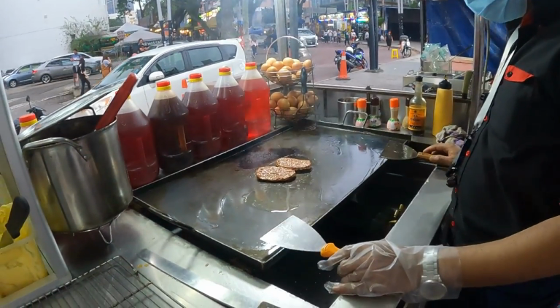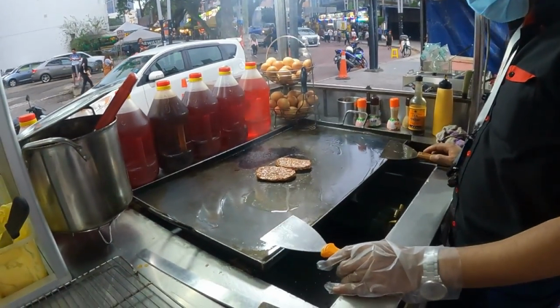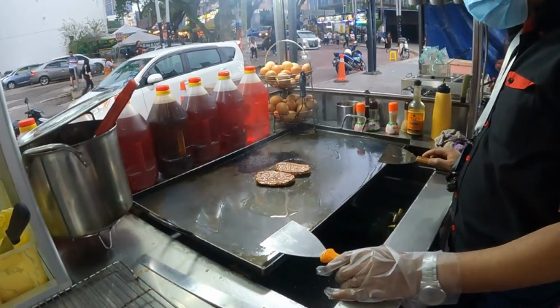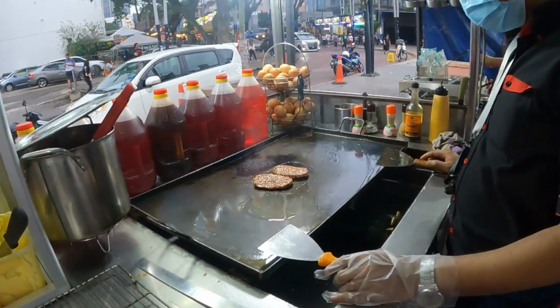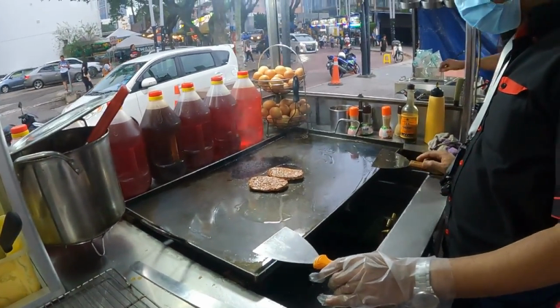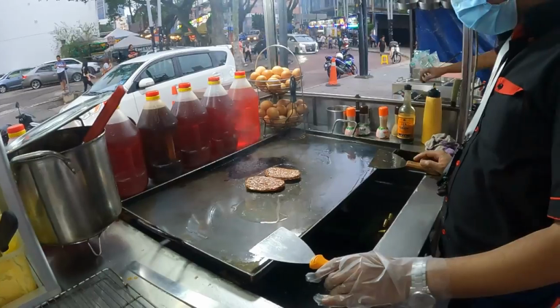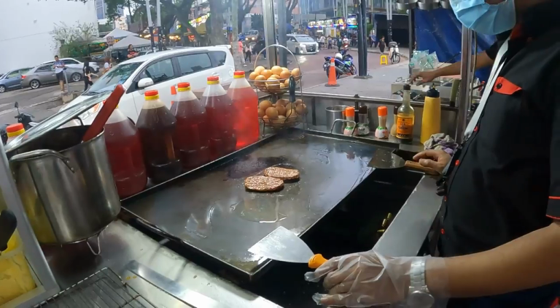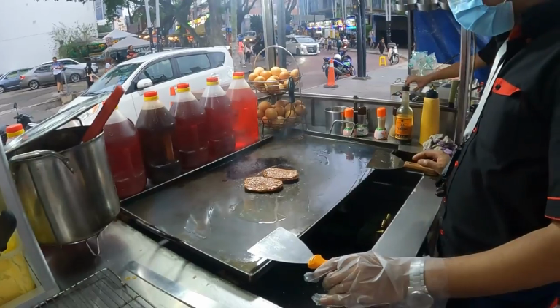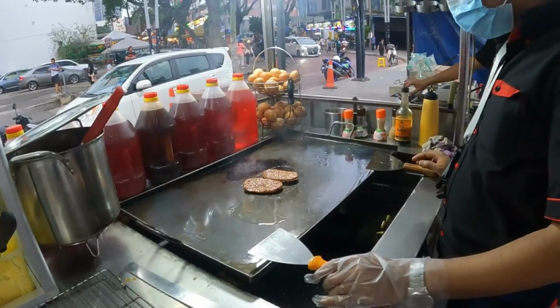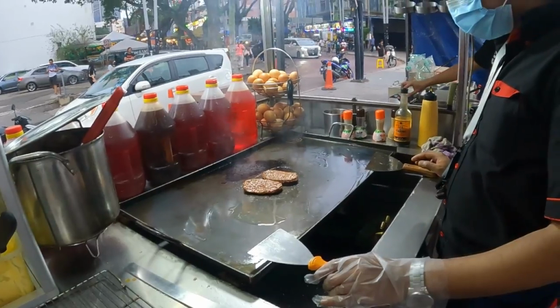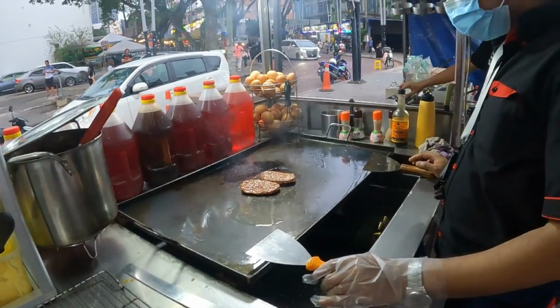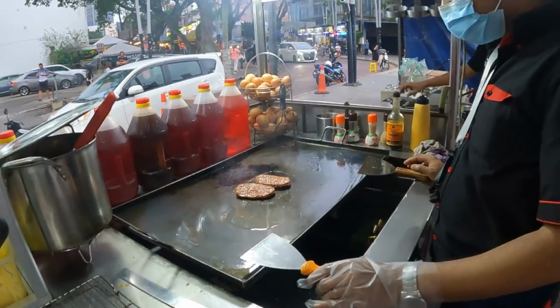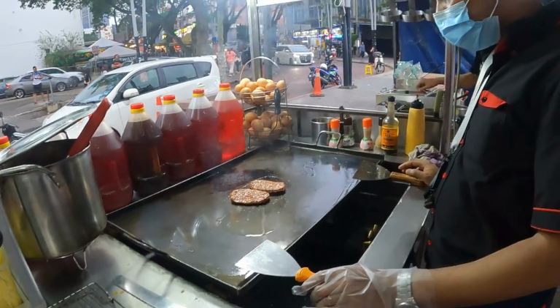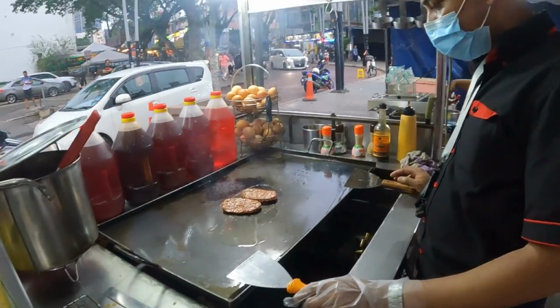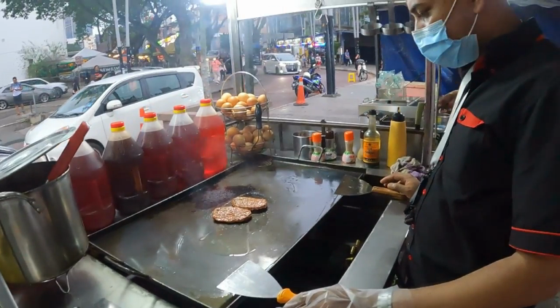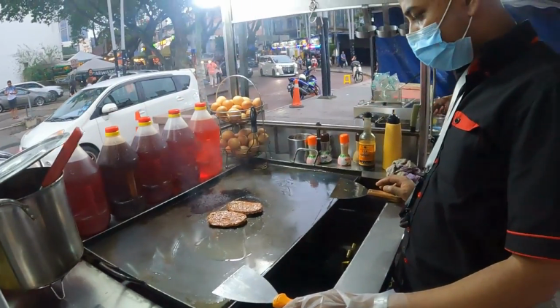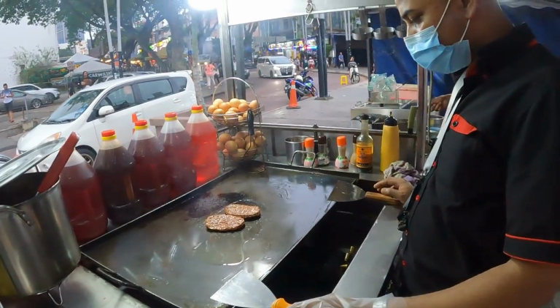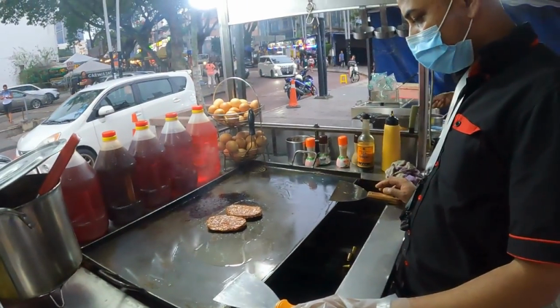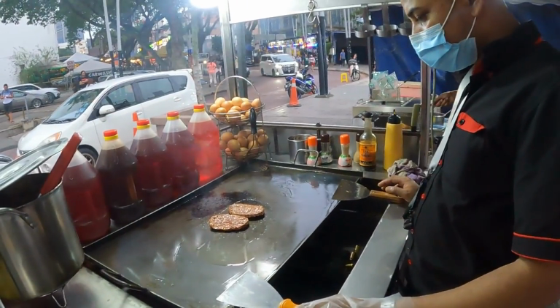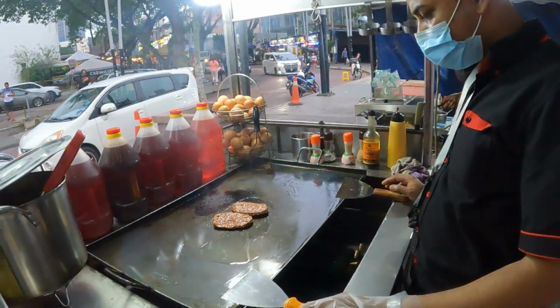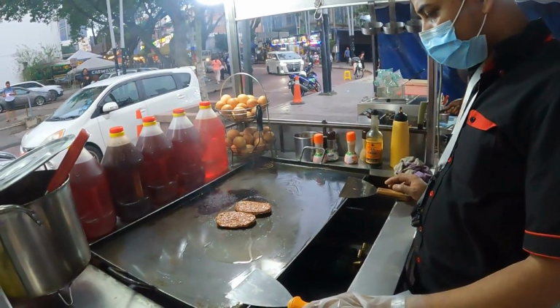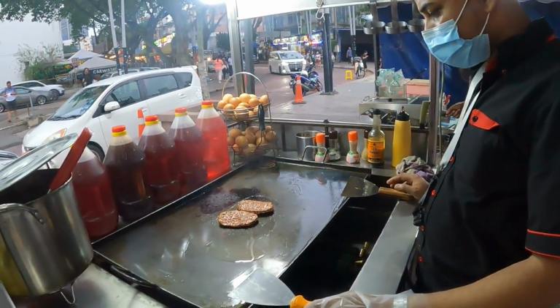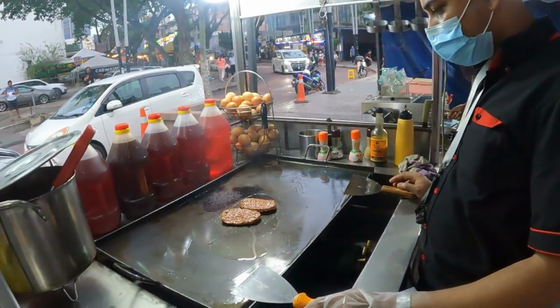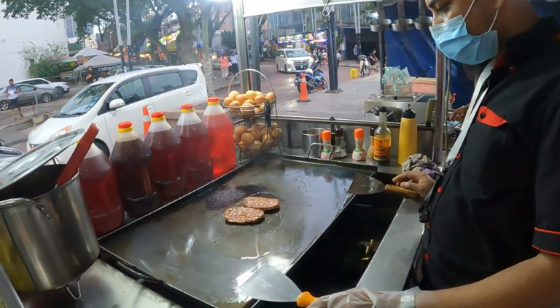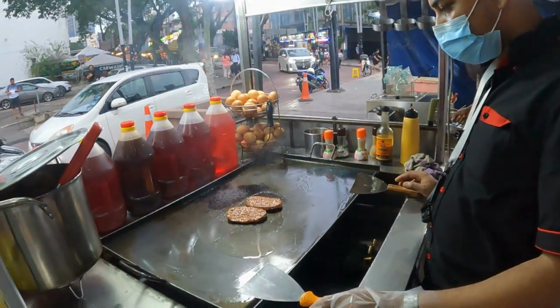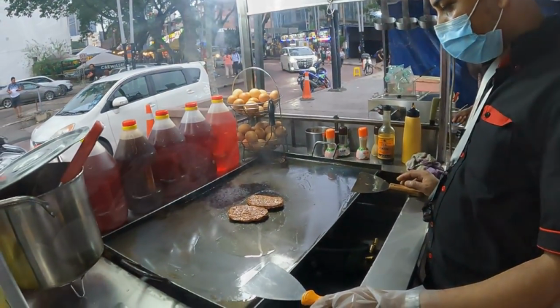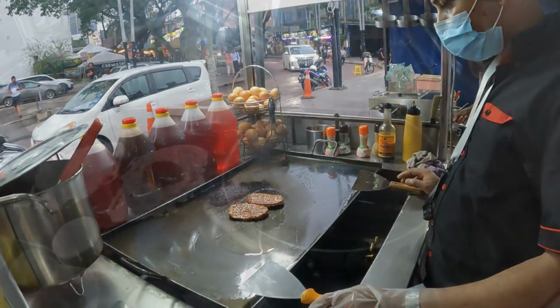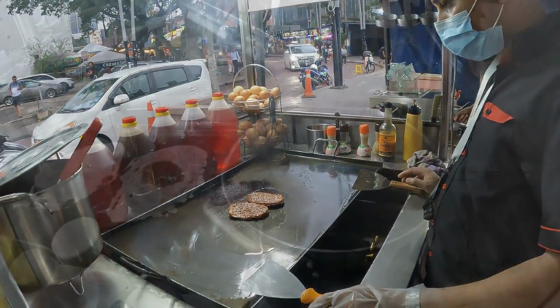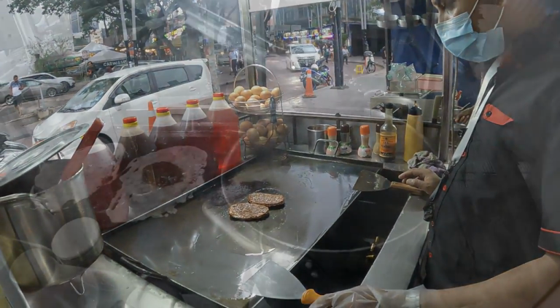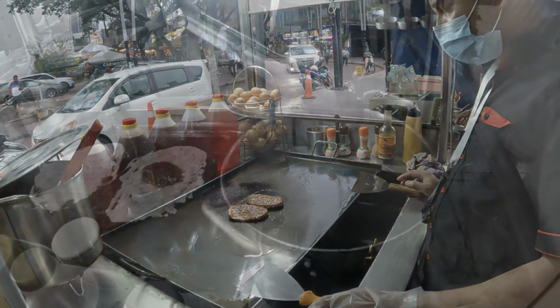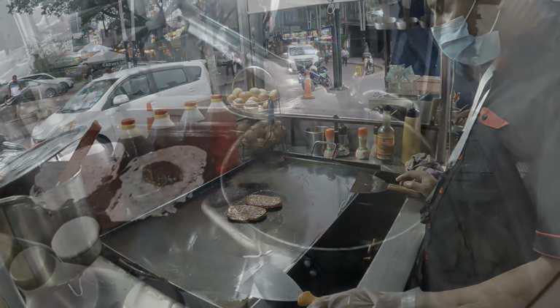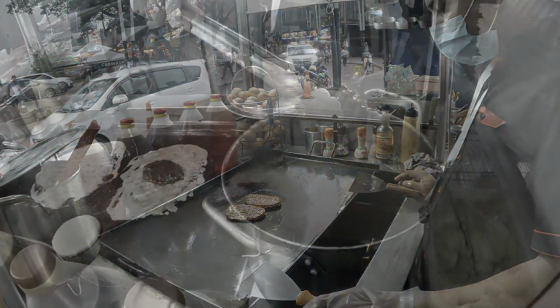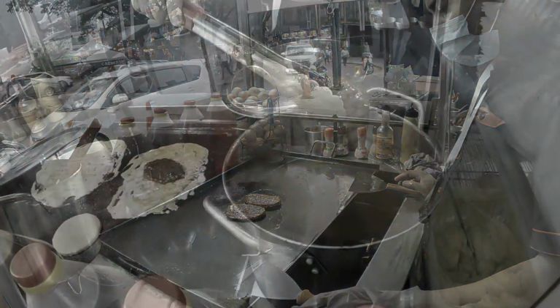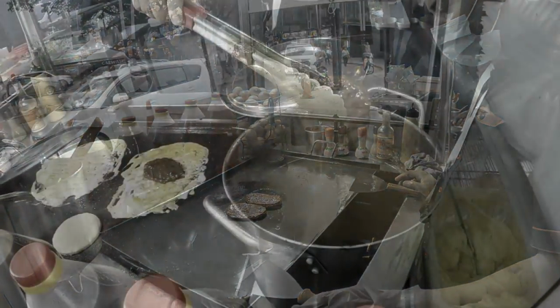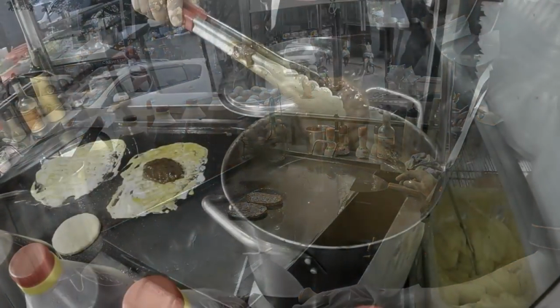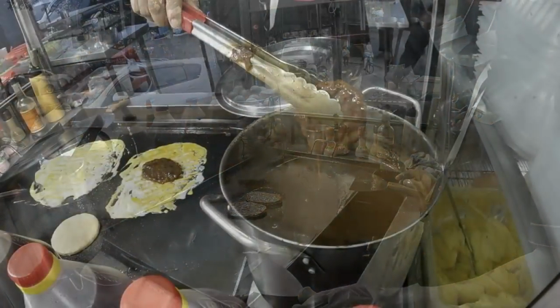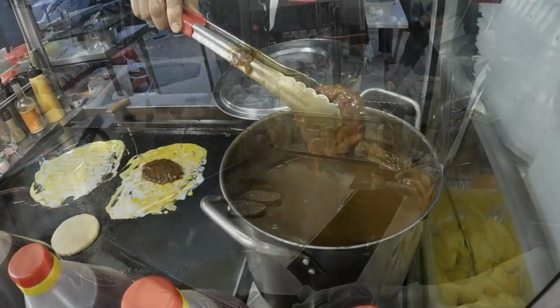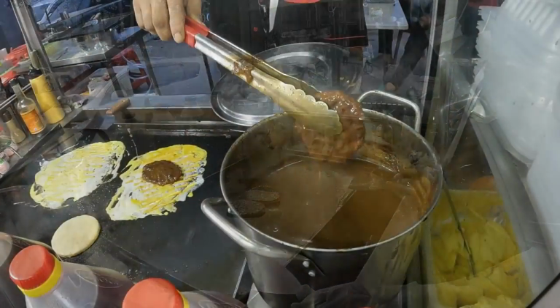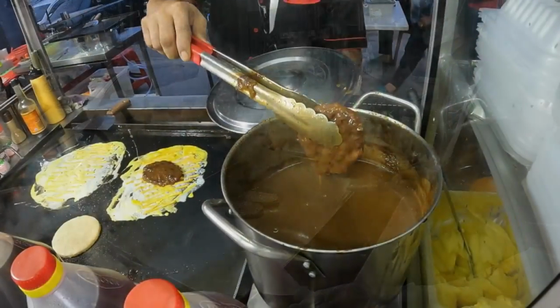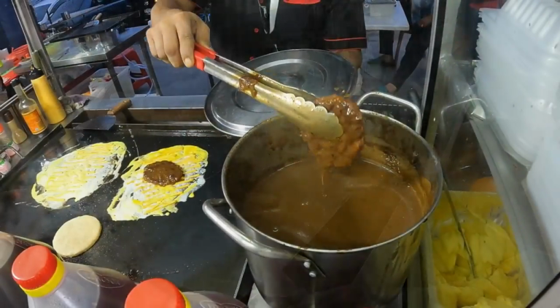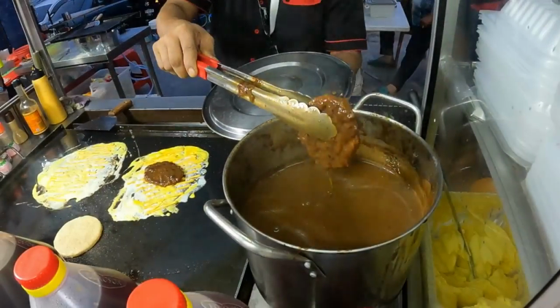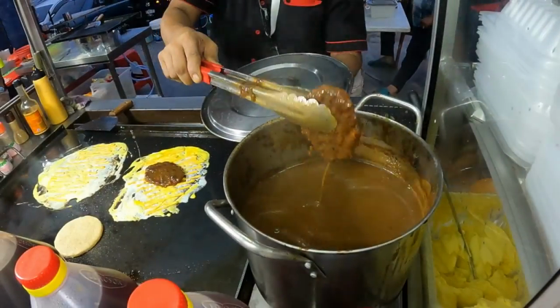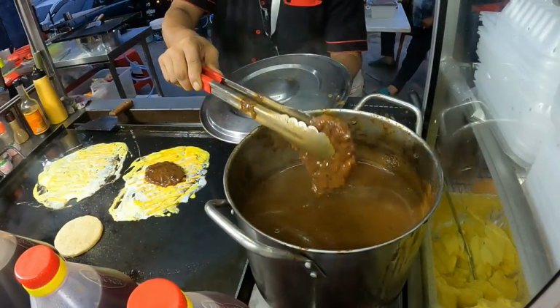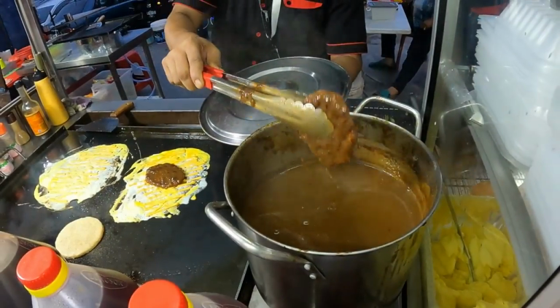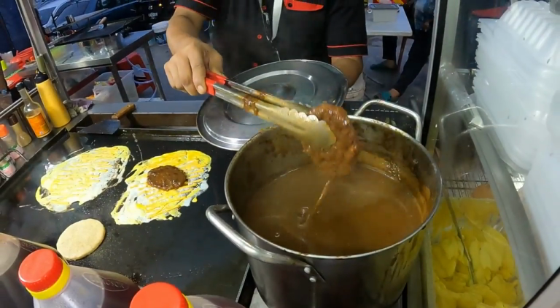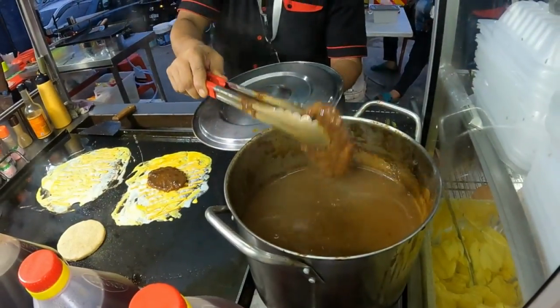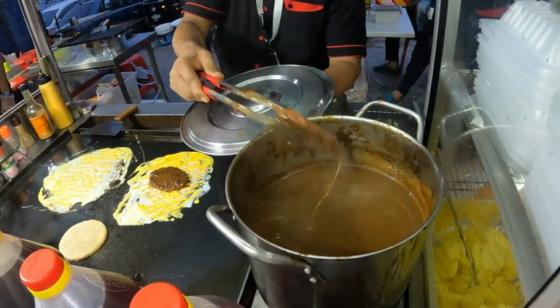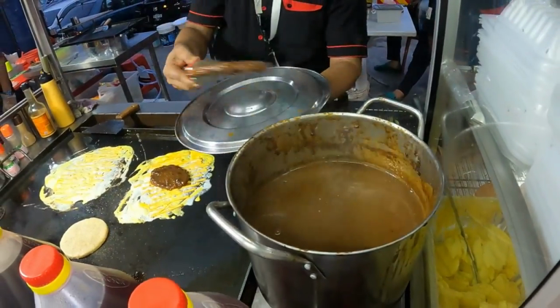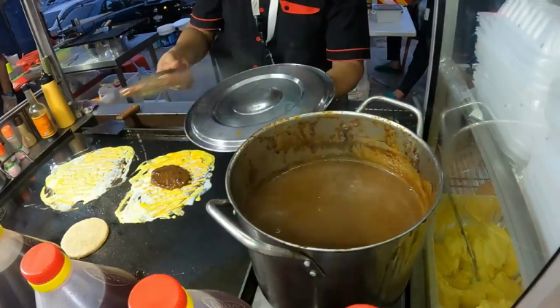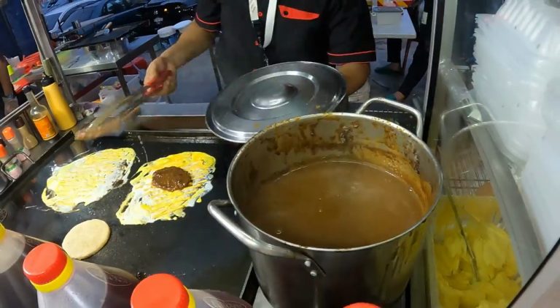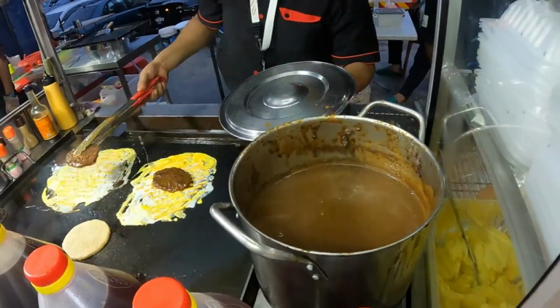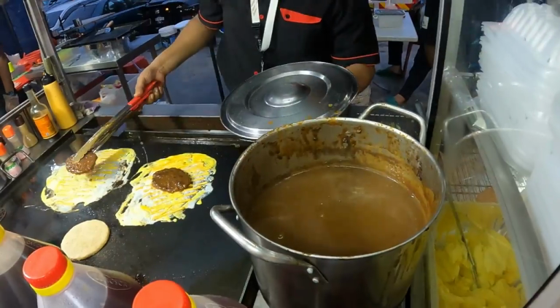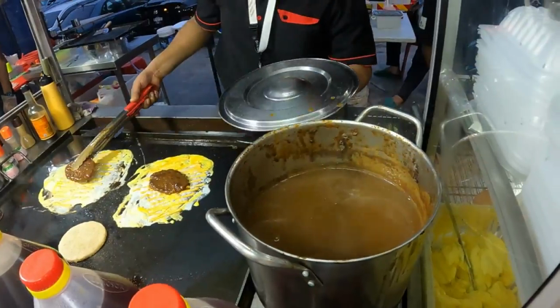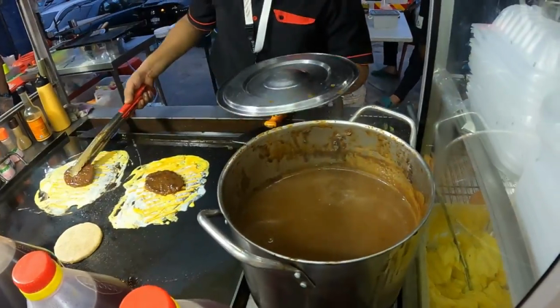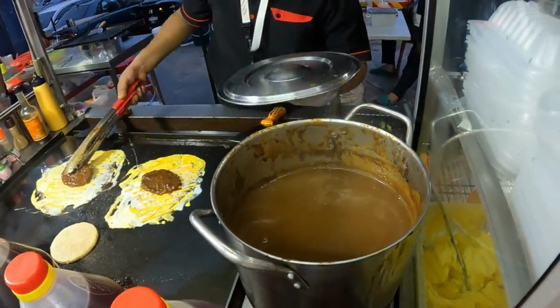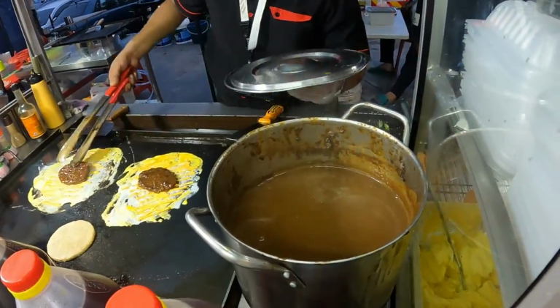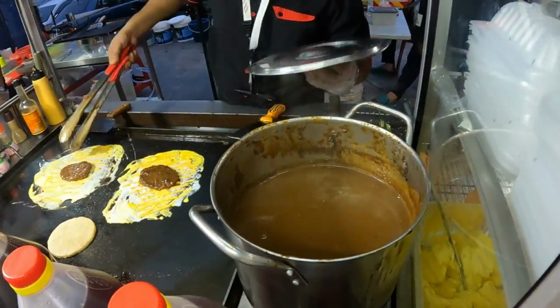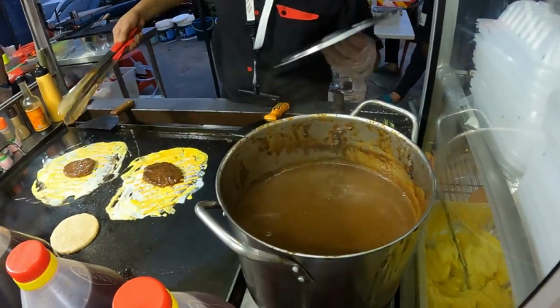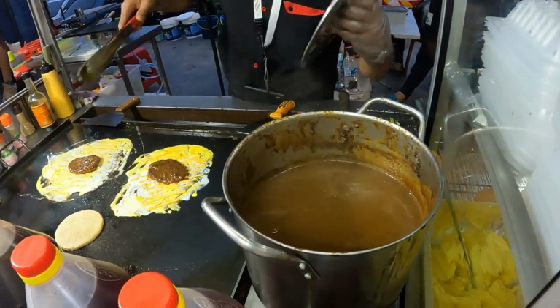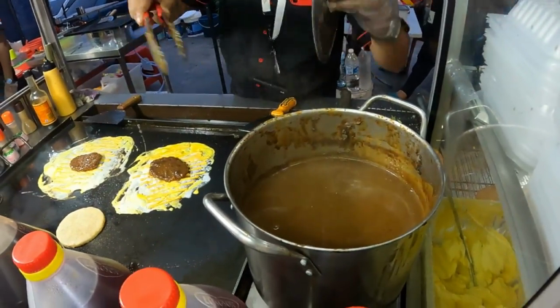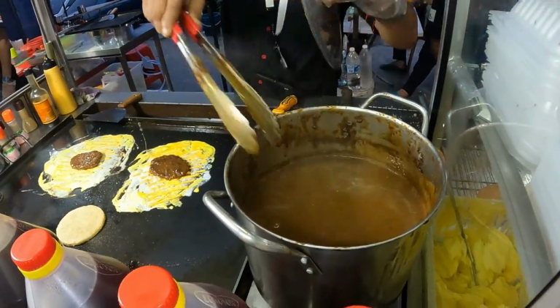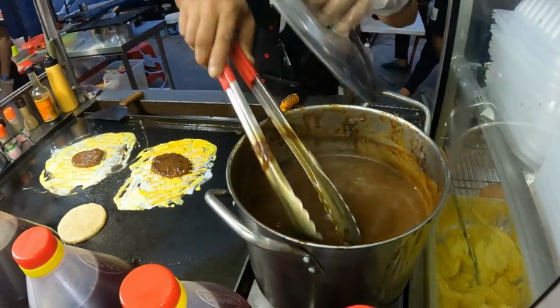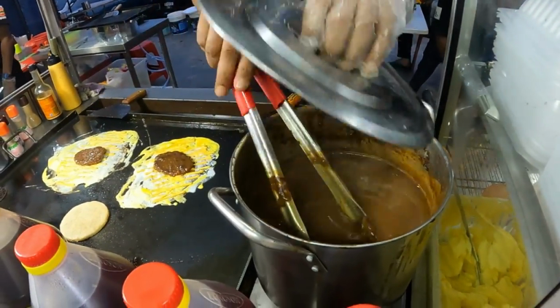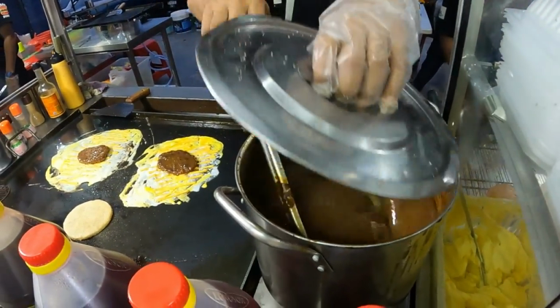It's Lea & Perrins Worcestershire sauce — that's the secret to the flavors.